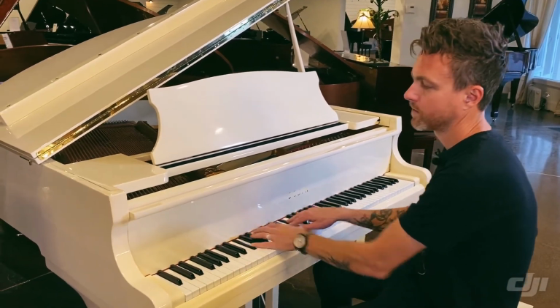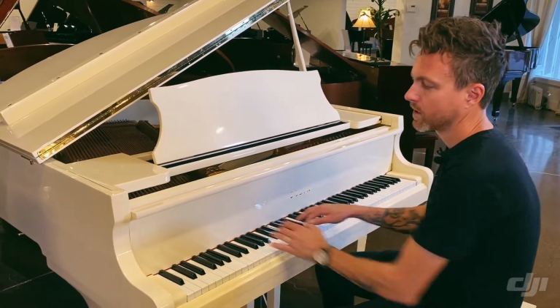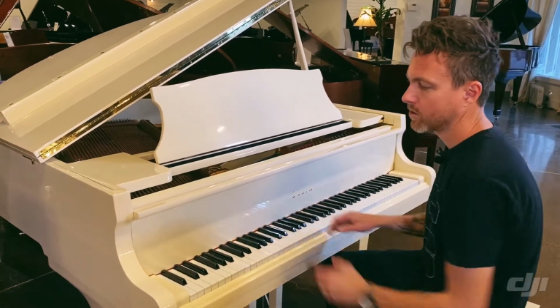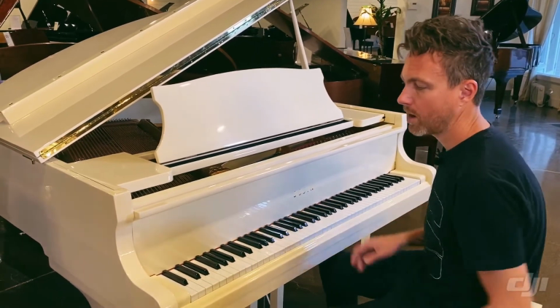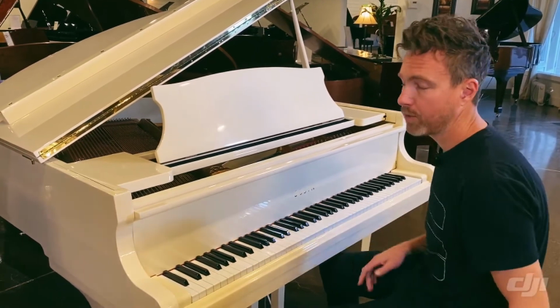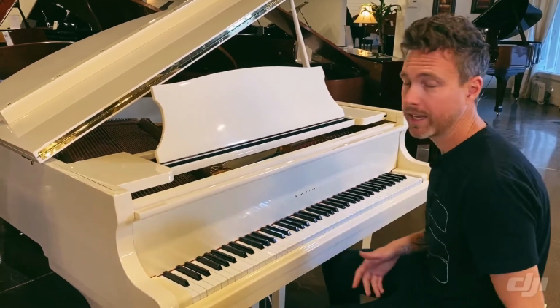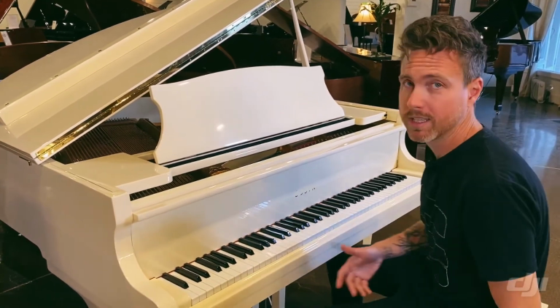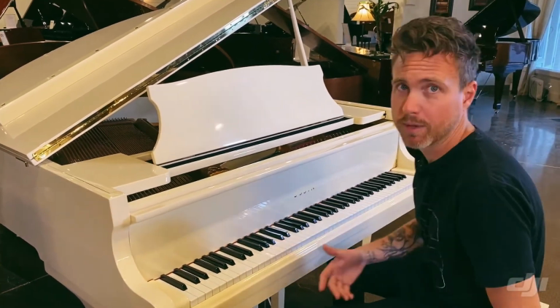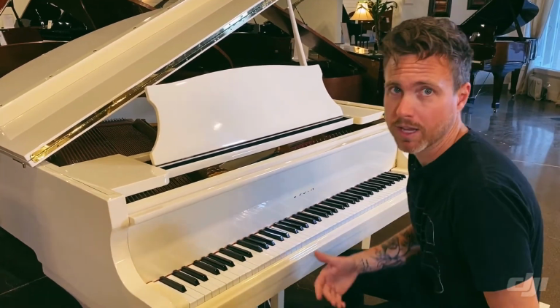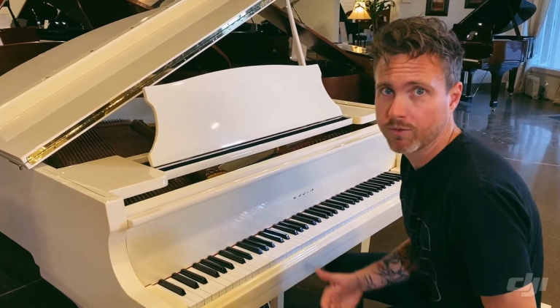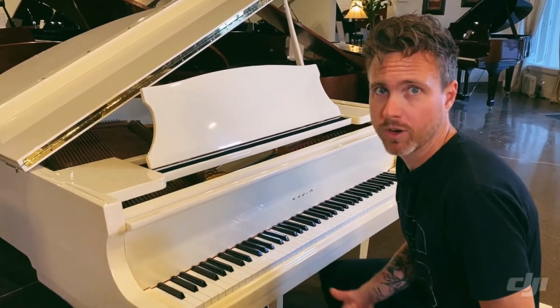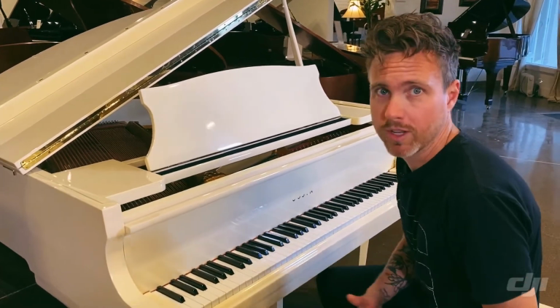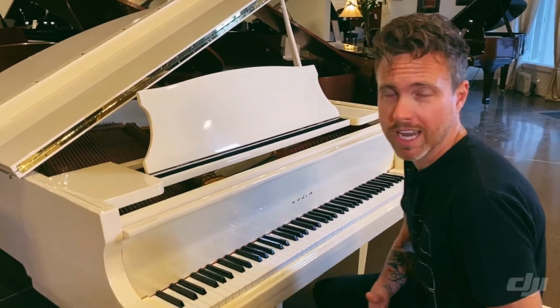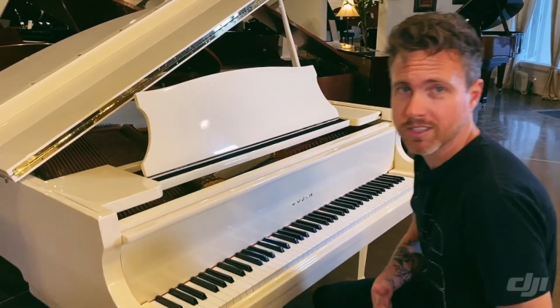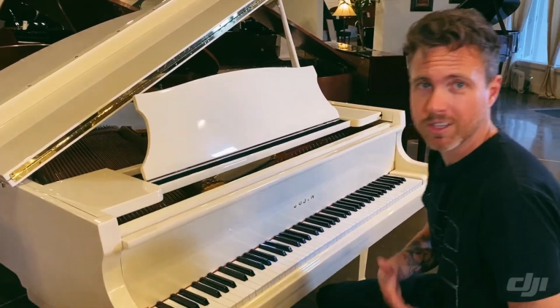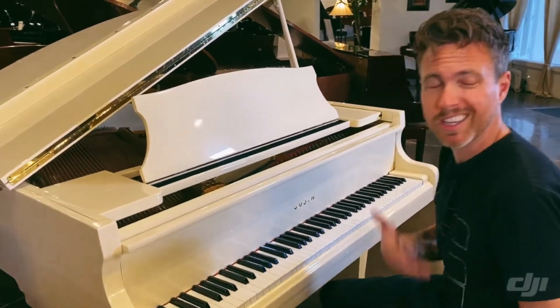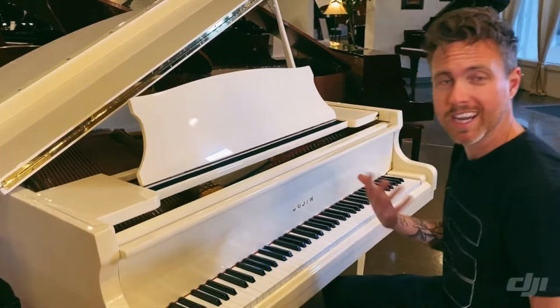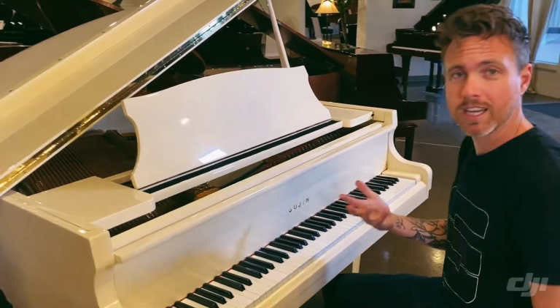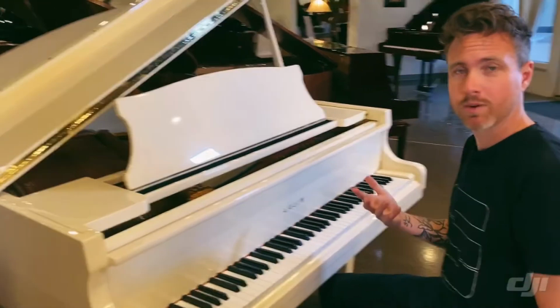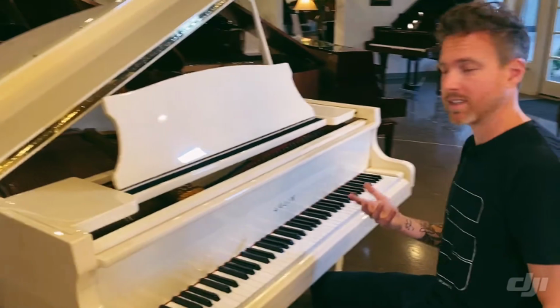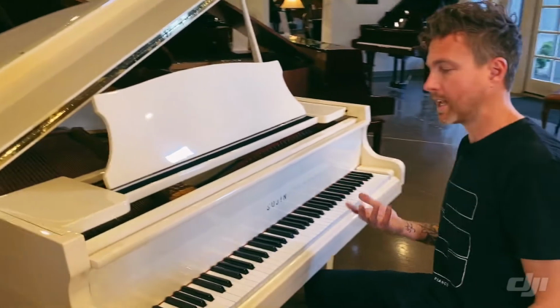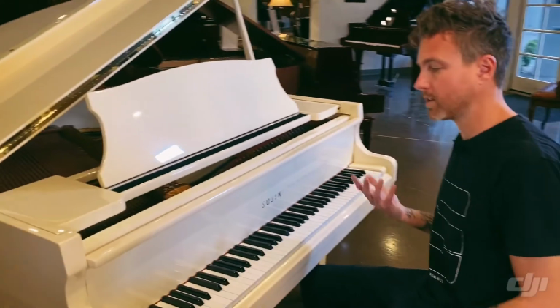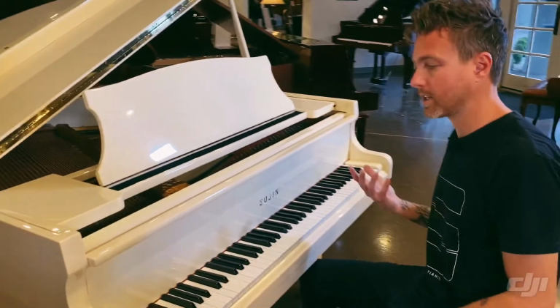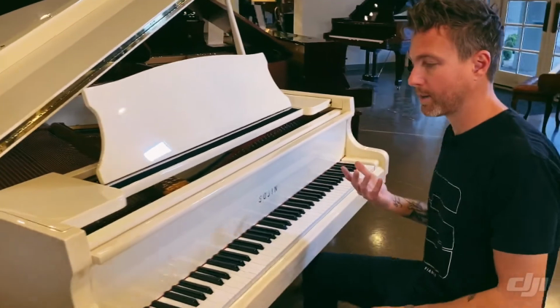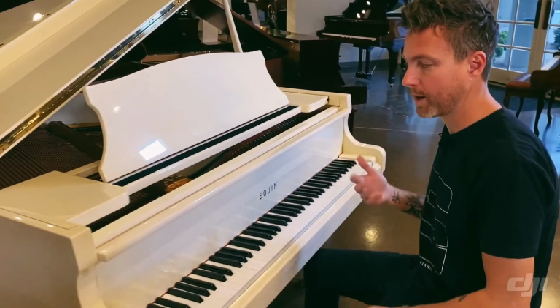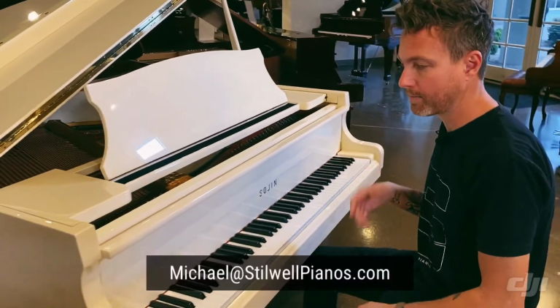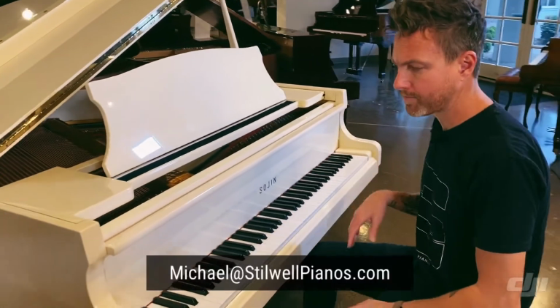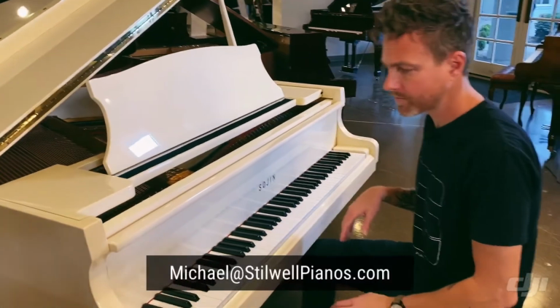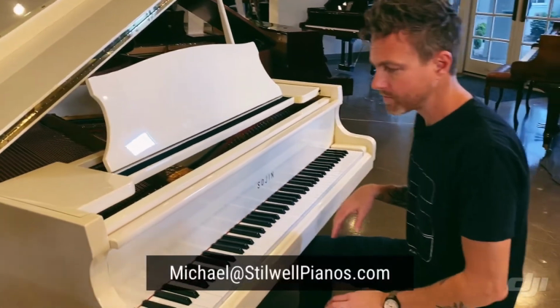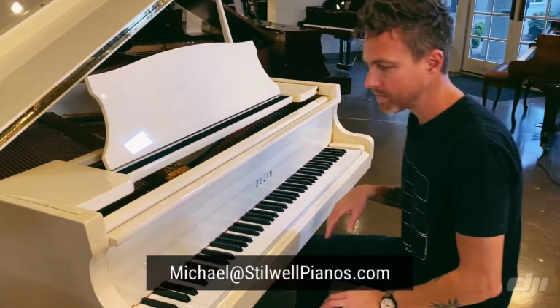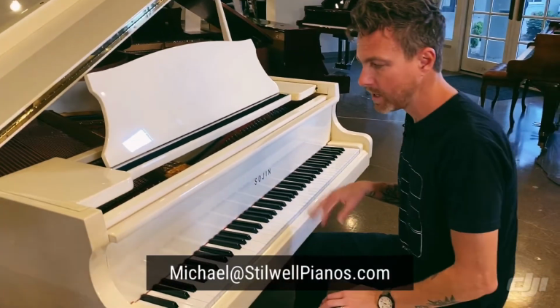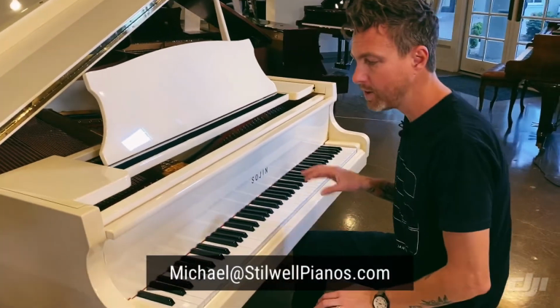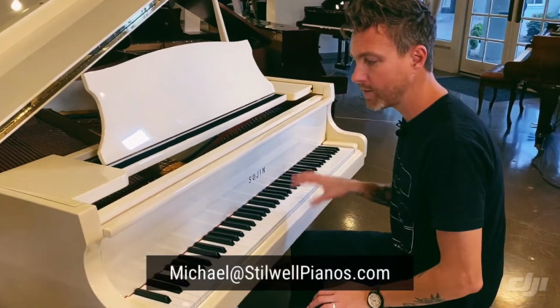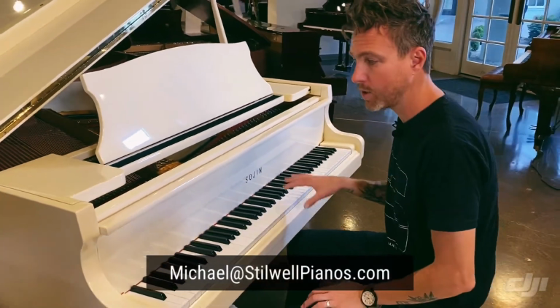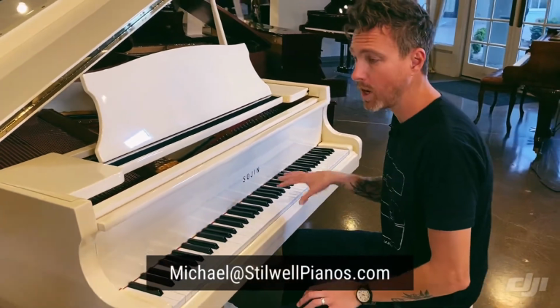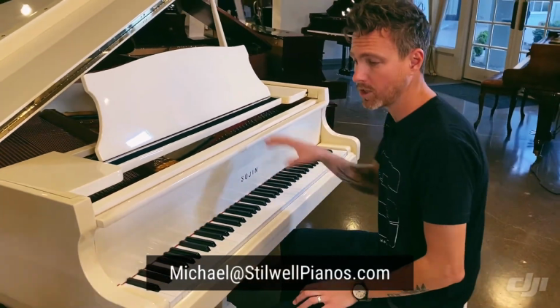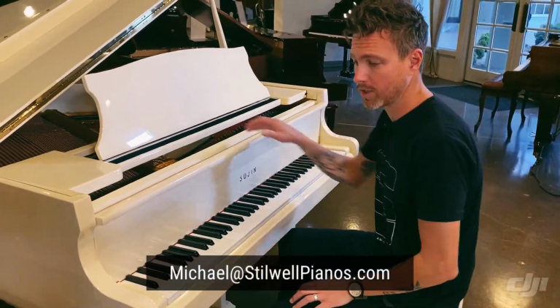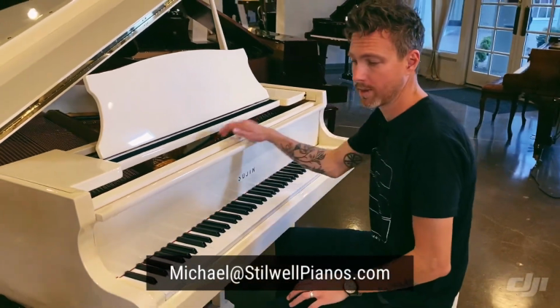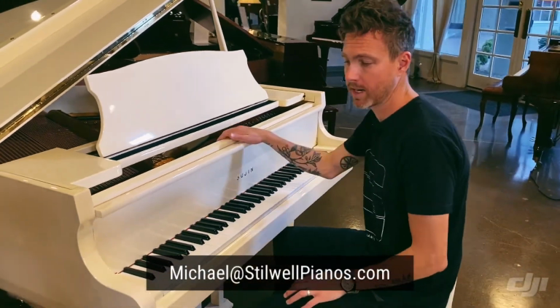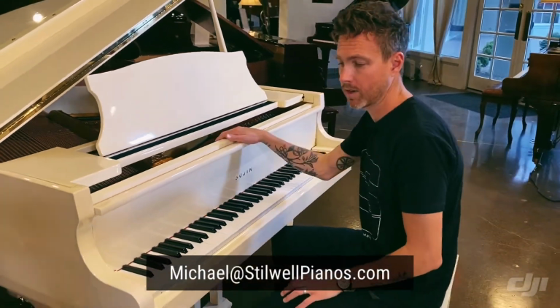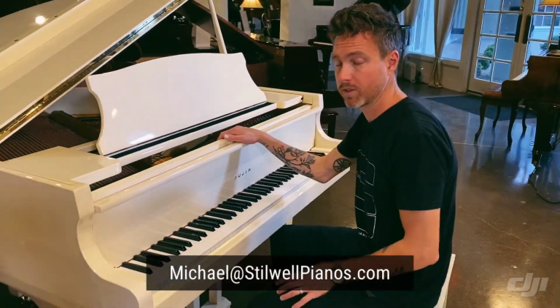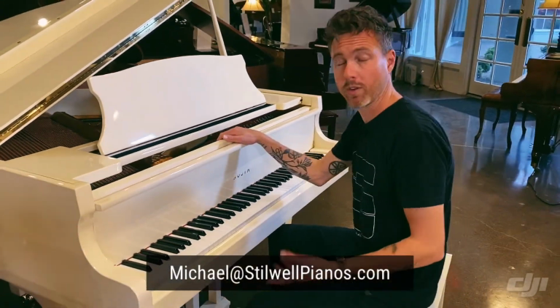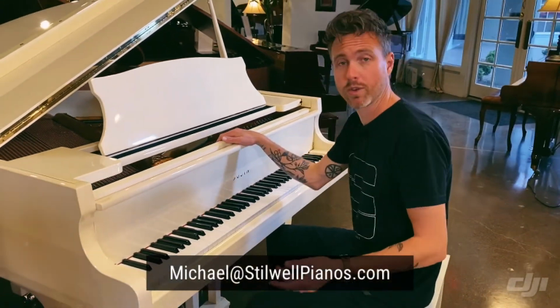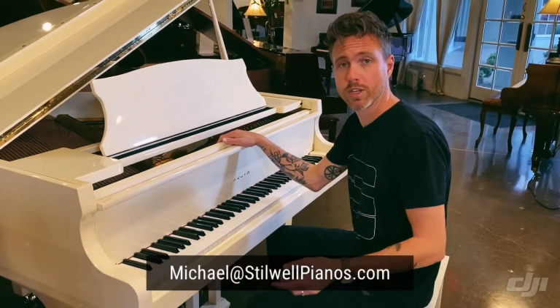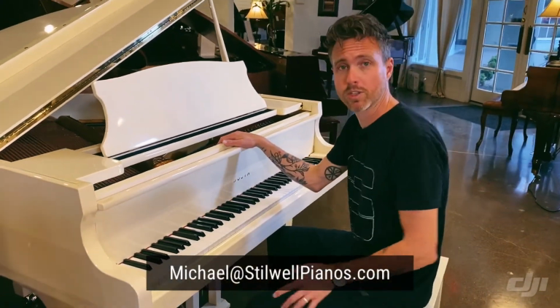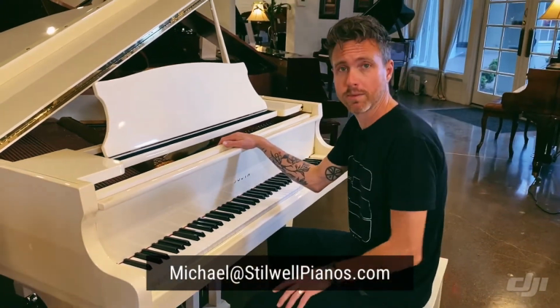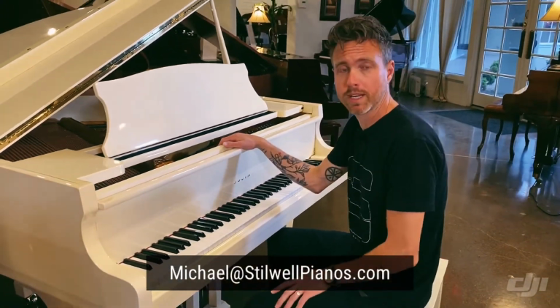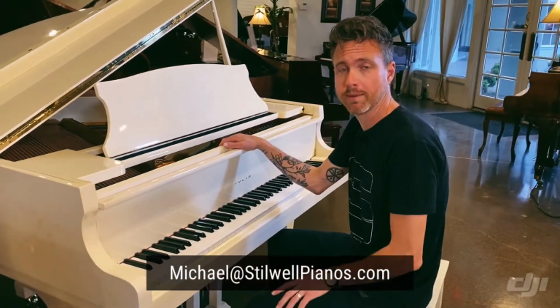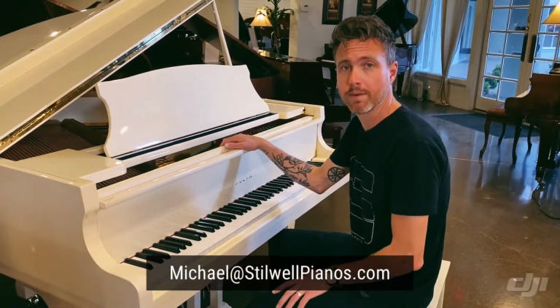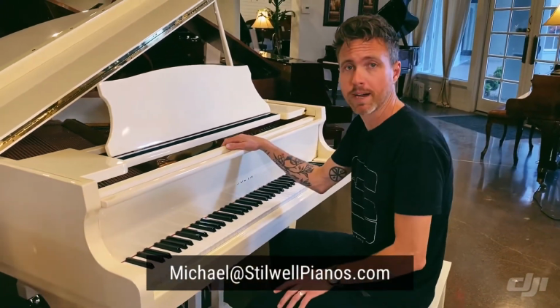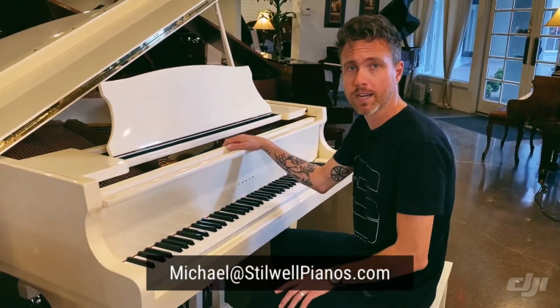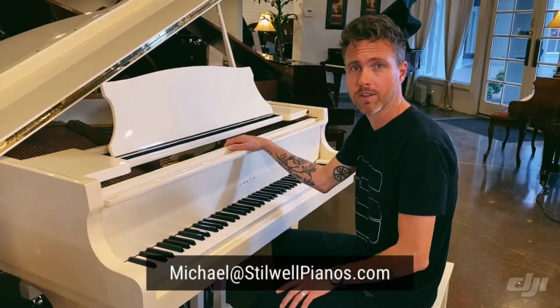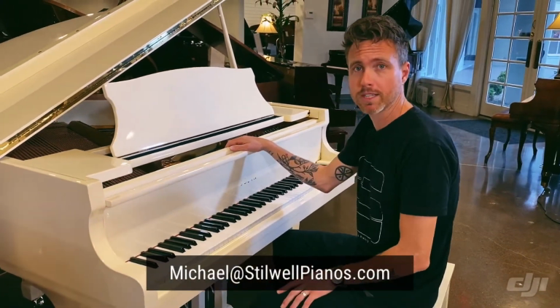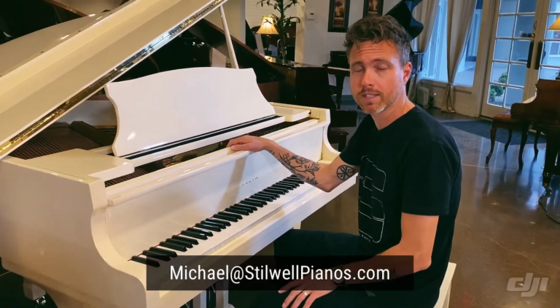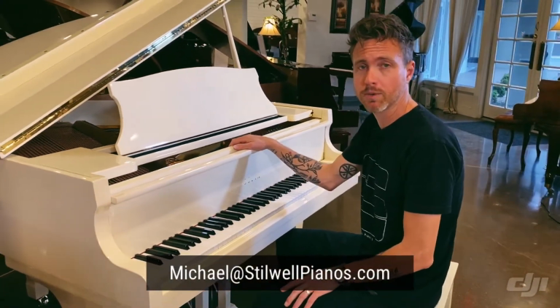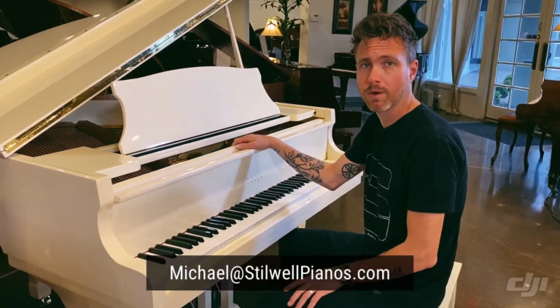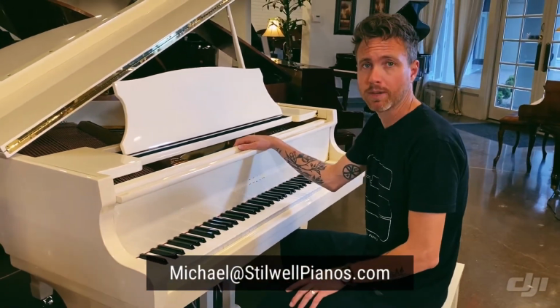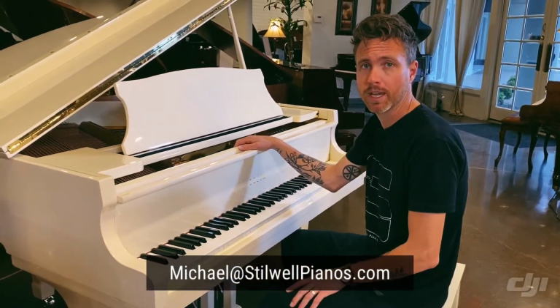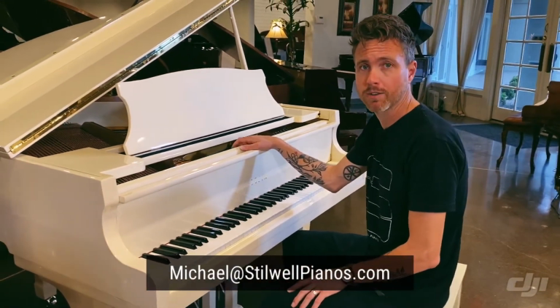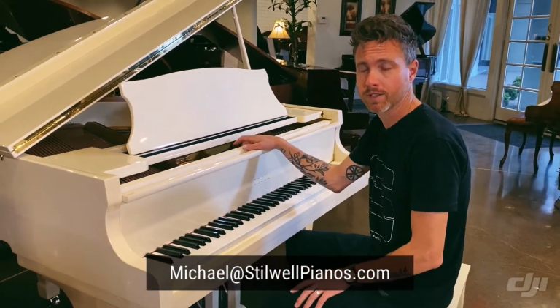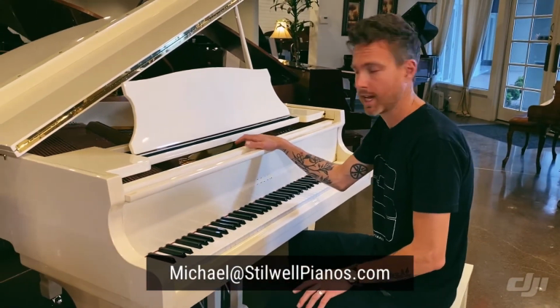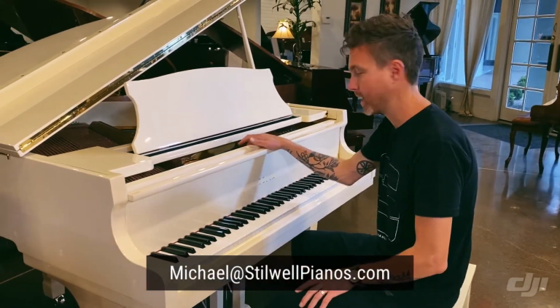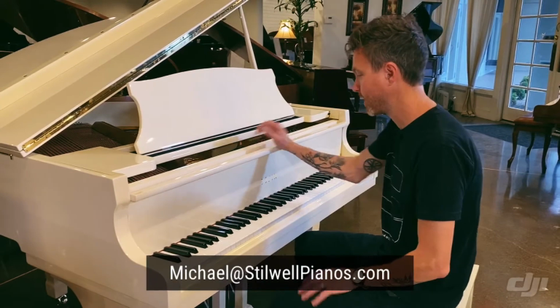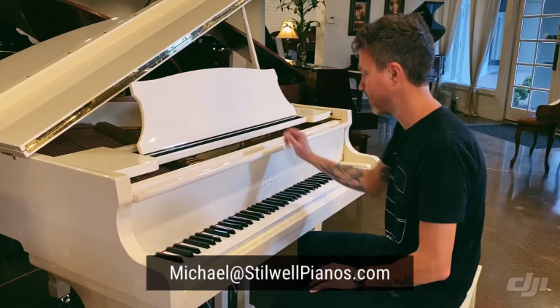I'll play this piano for you guys so you can kind of hear what it sounds like. If you have any questions about it, always feel free to shoot me an email at michael@stilwellpianos.com.